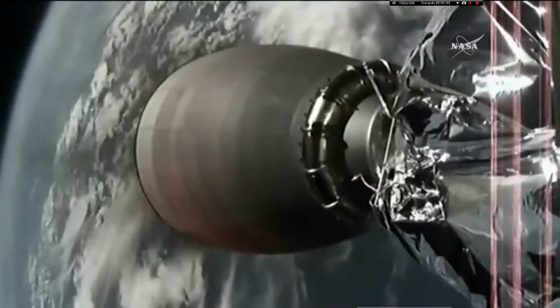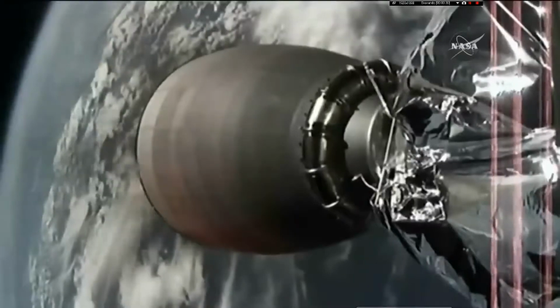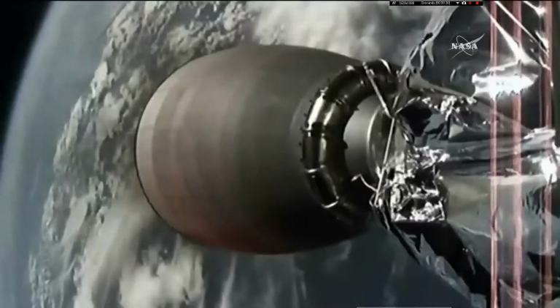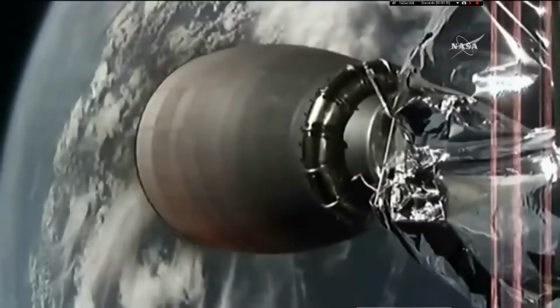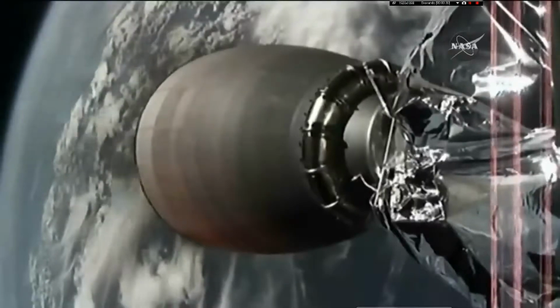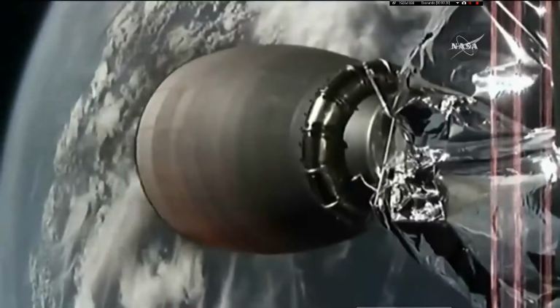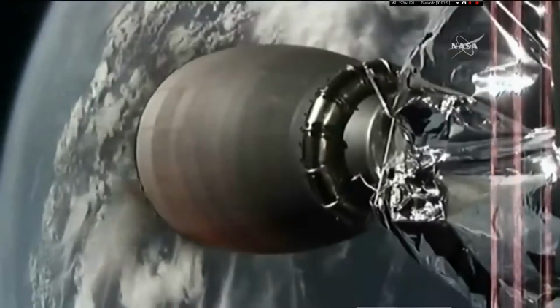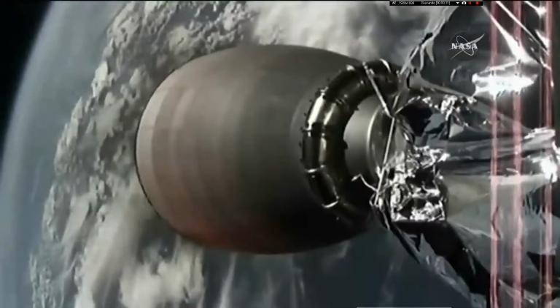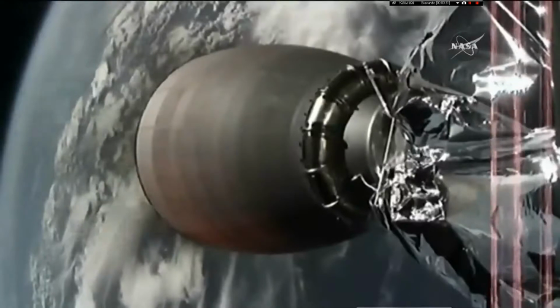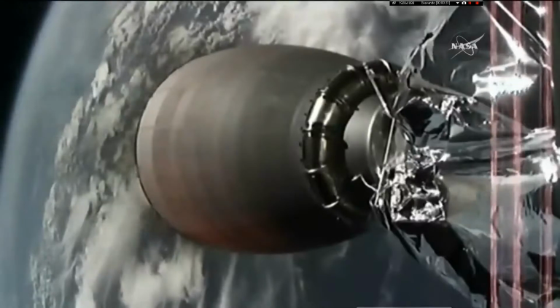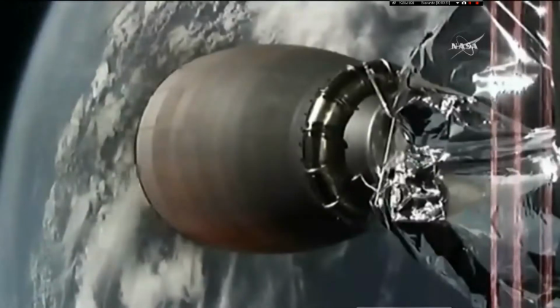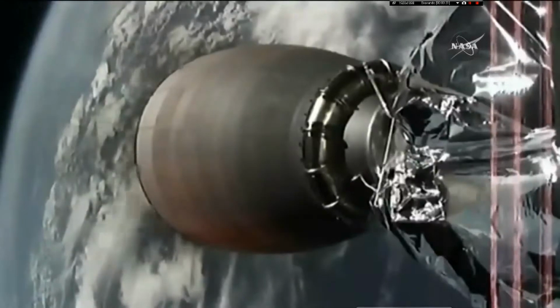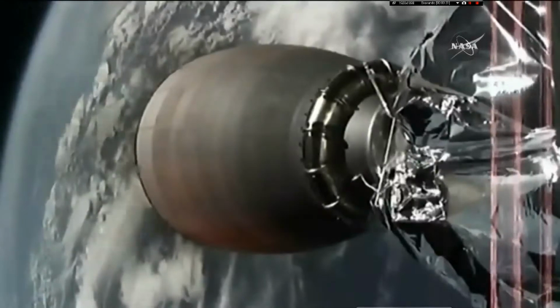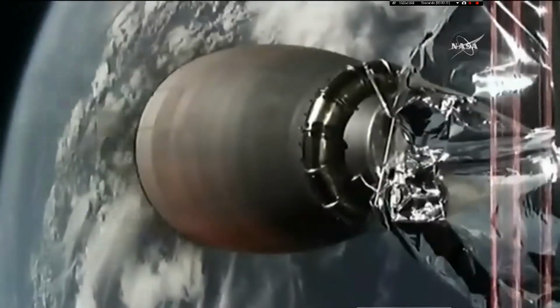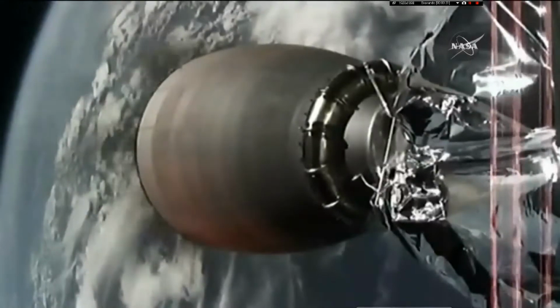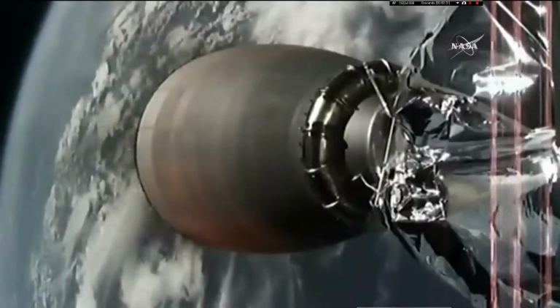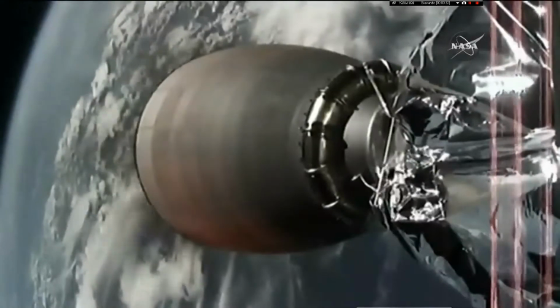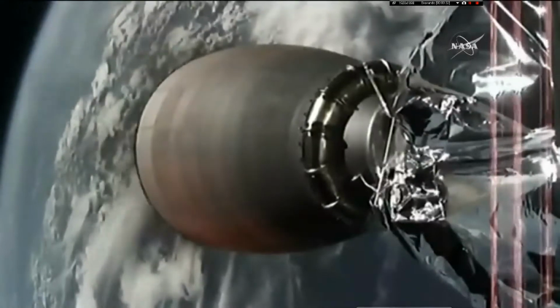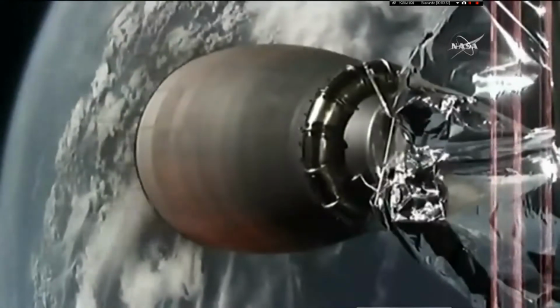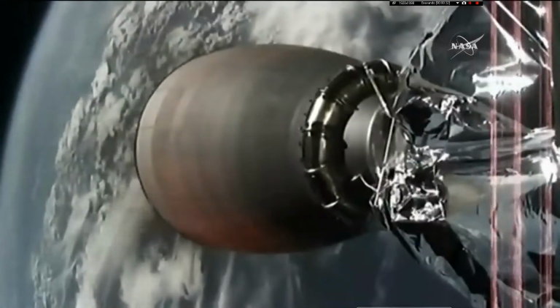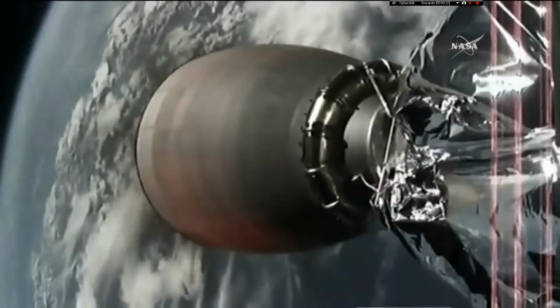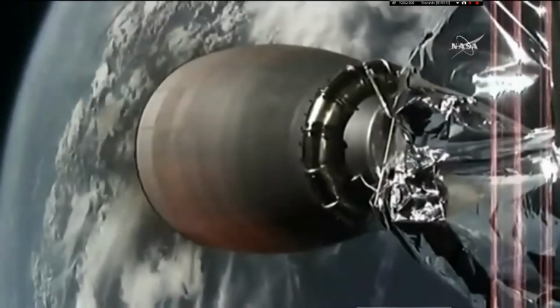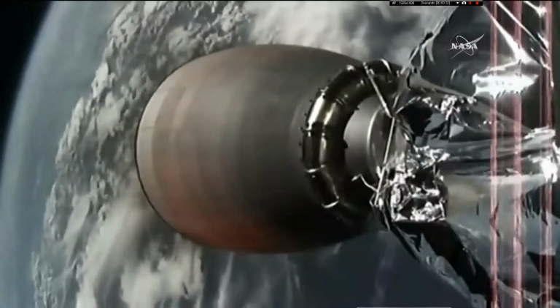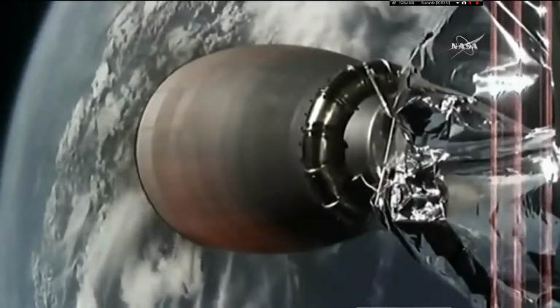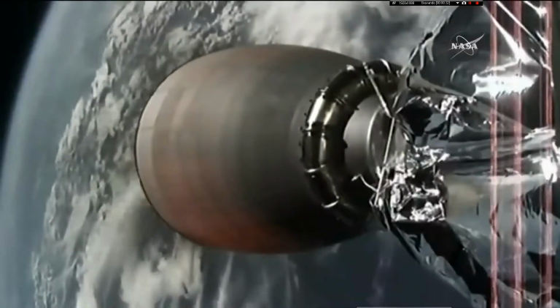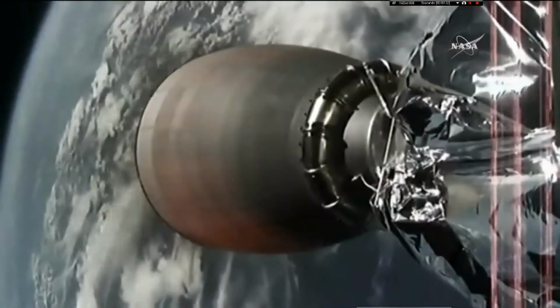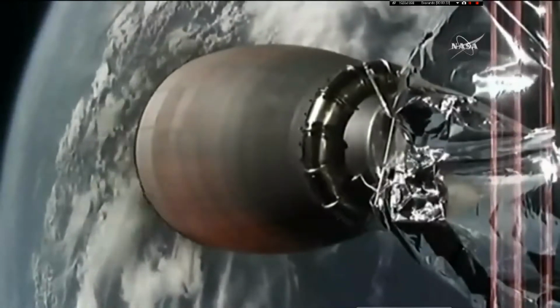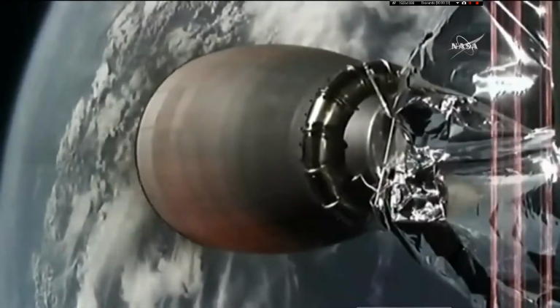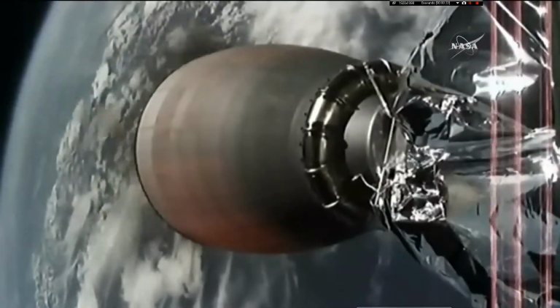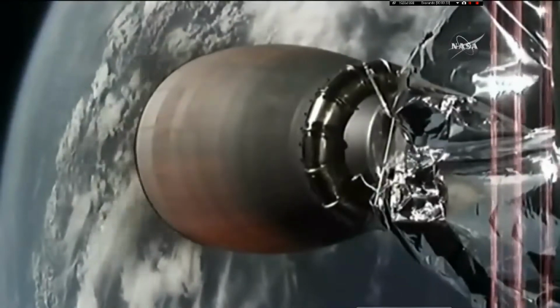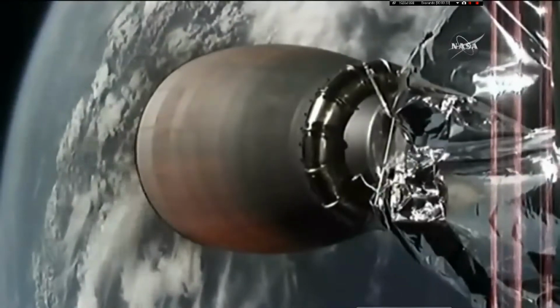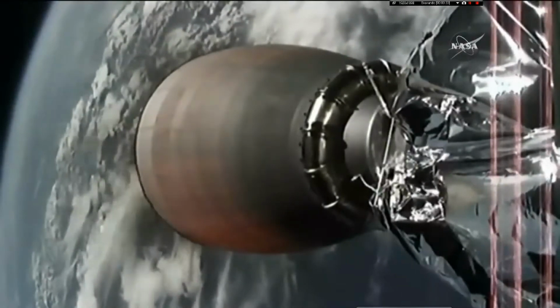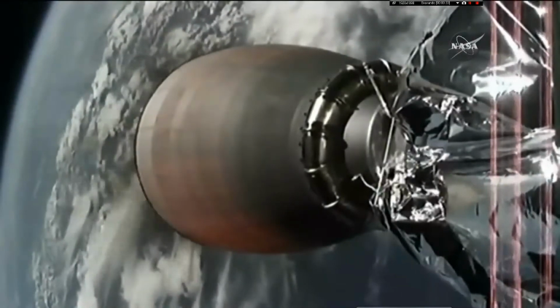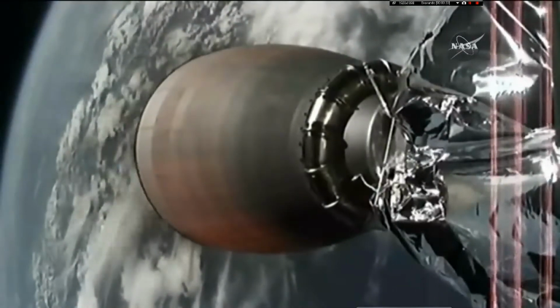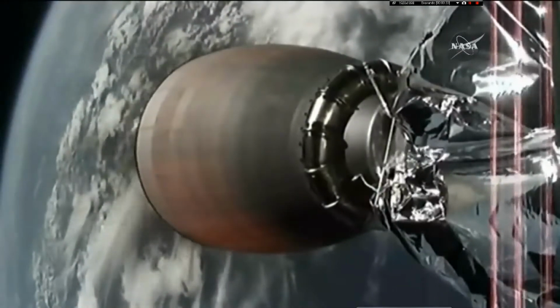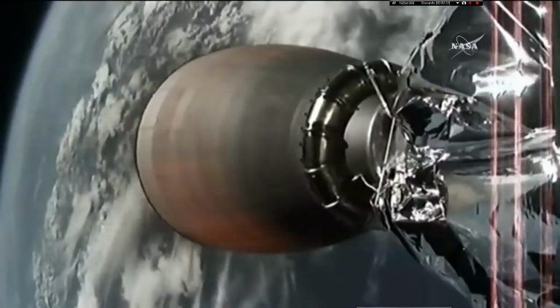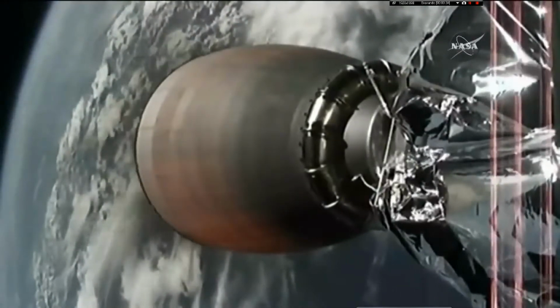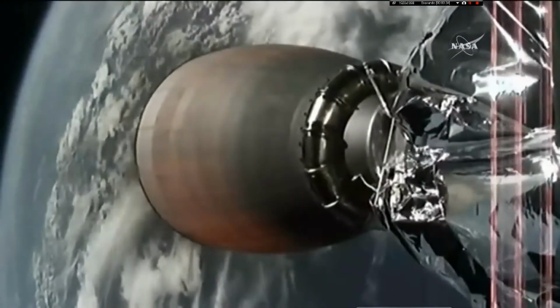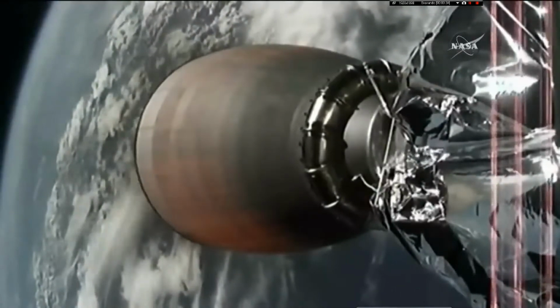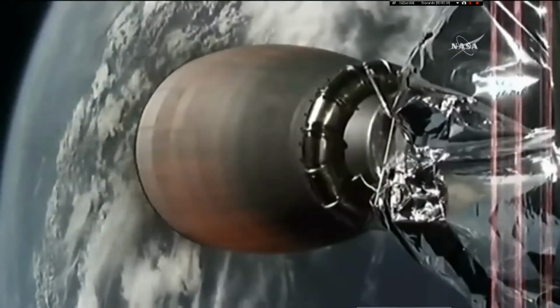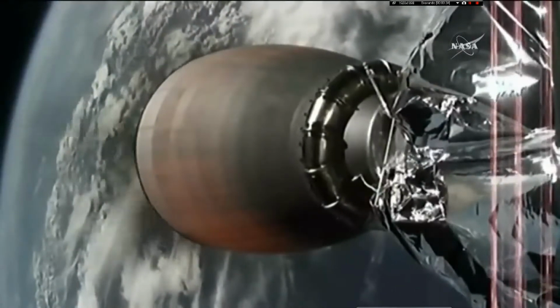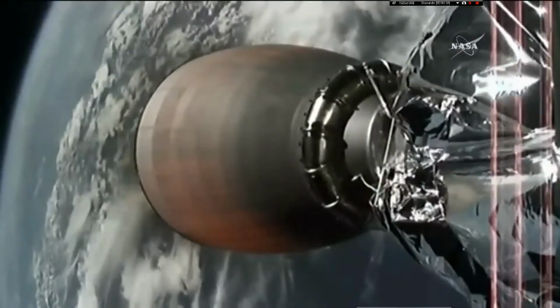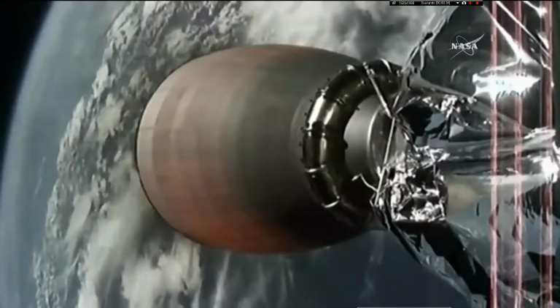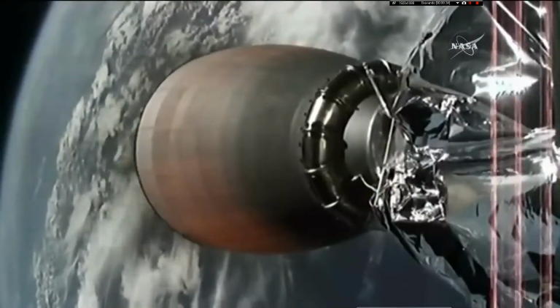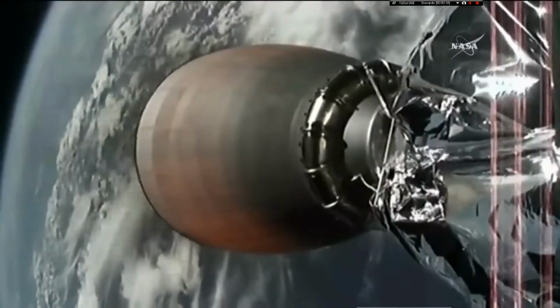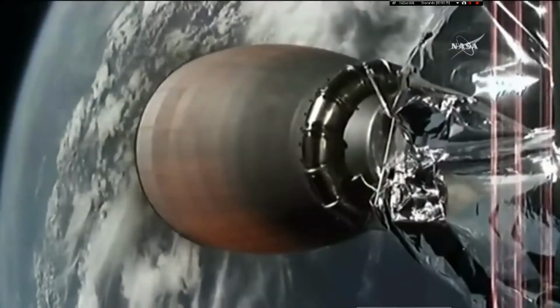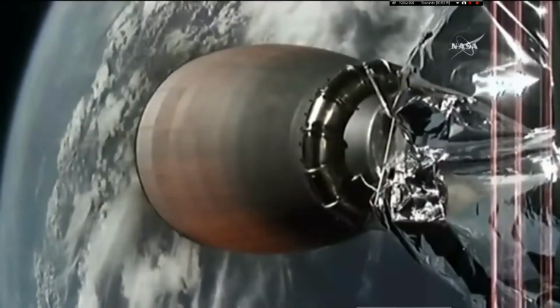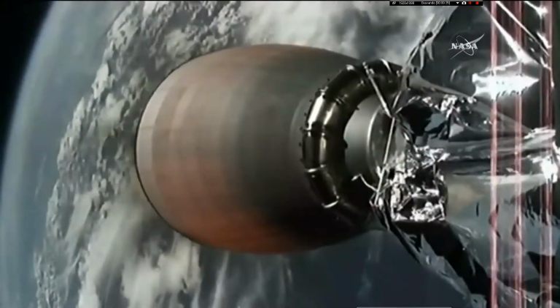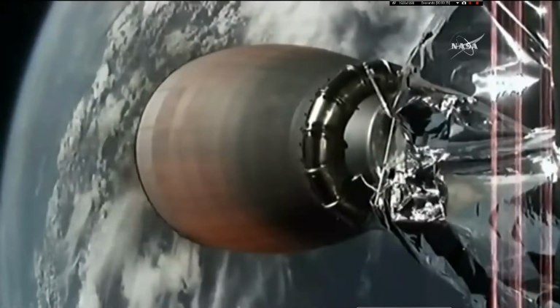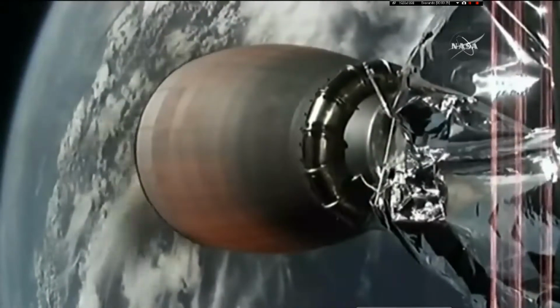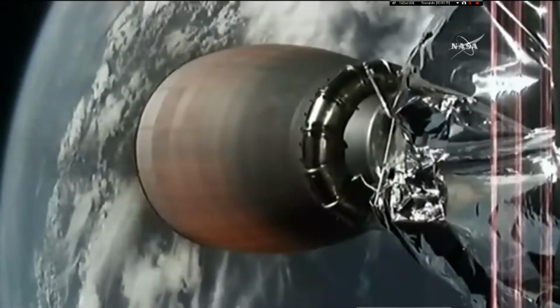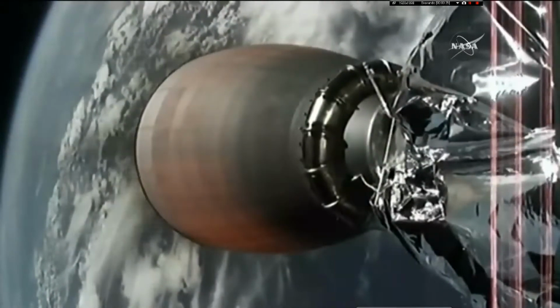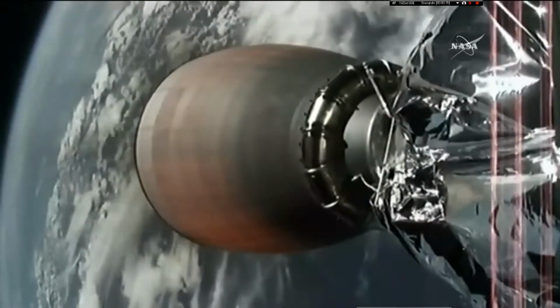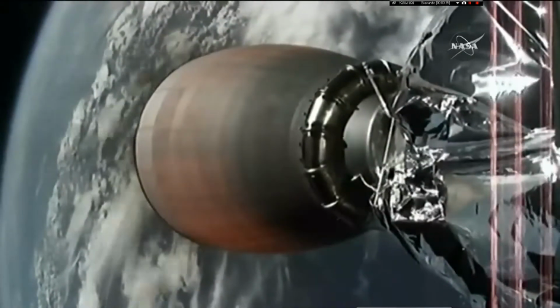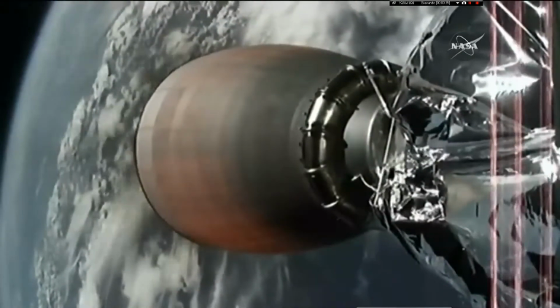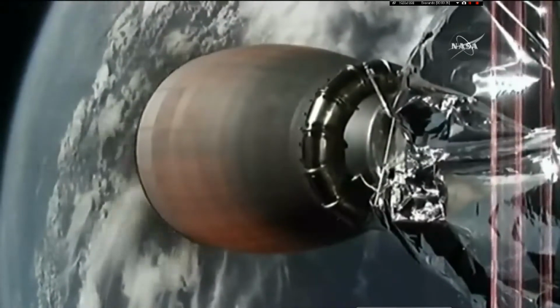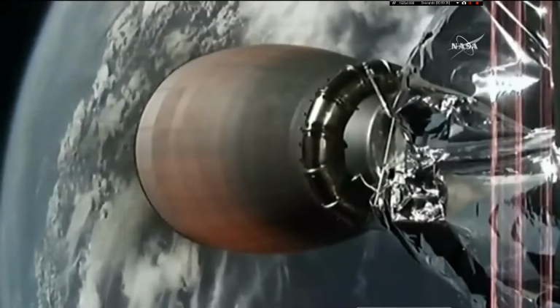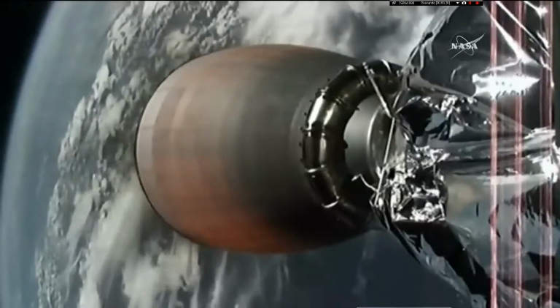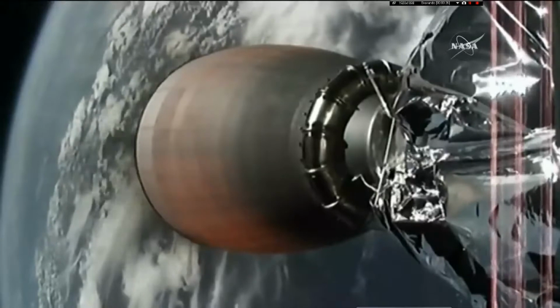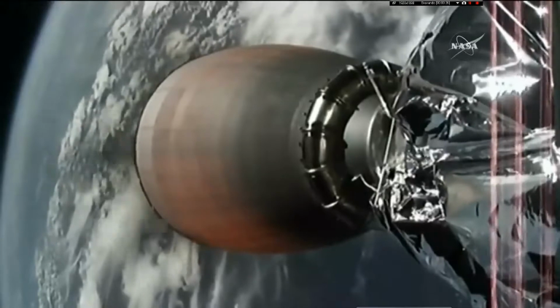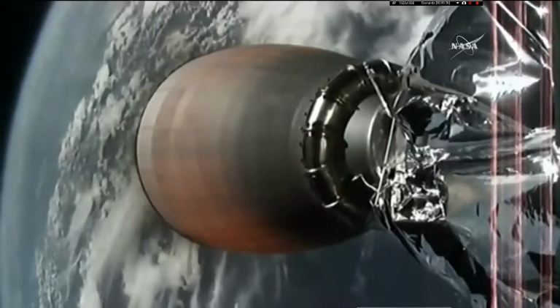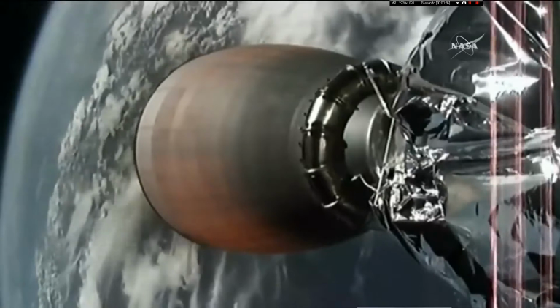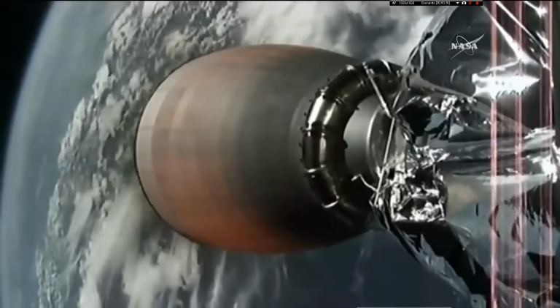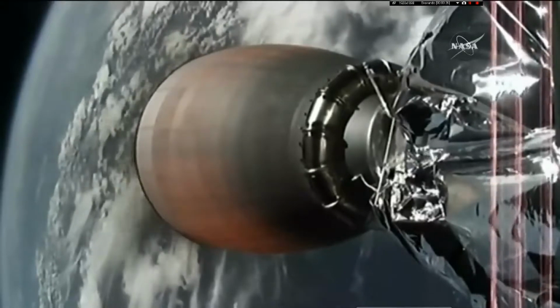This is a six and a half minute burn that brings Dragon into low Earth orbit. This engine produces 210,000 pounds of thrust.